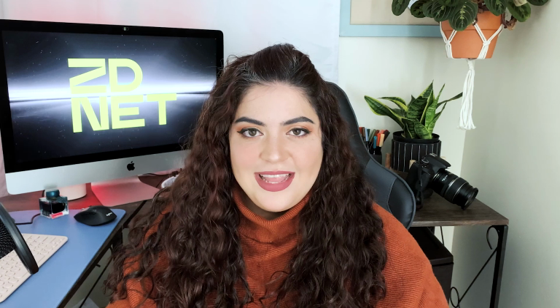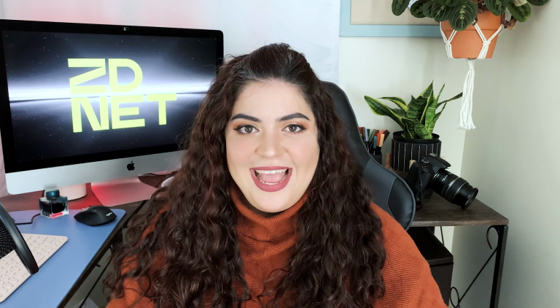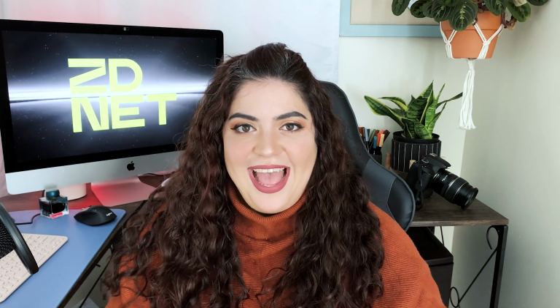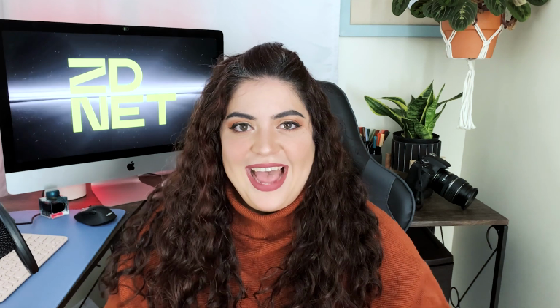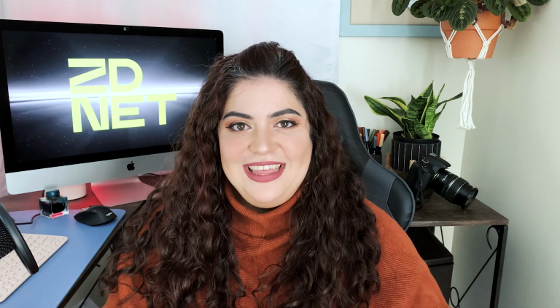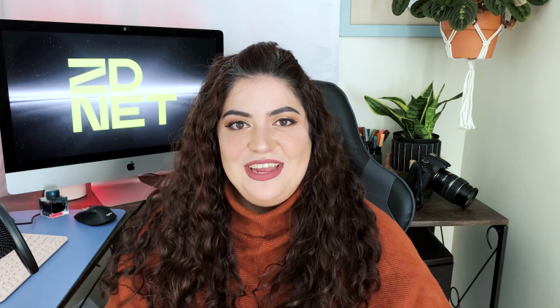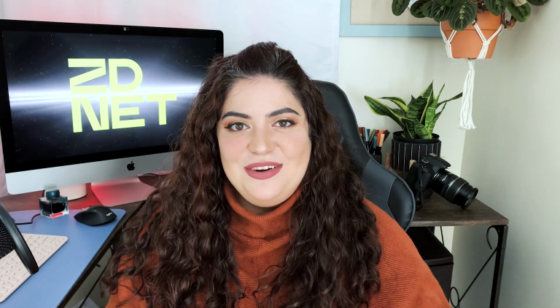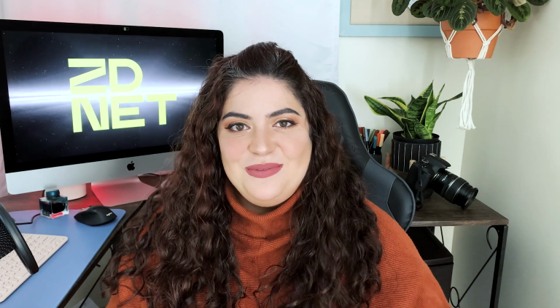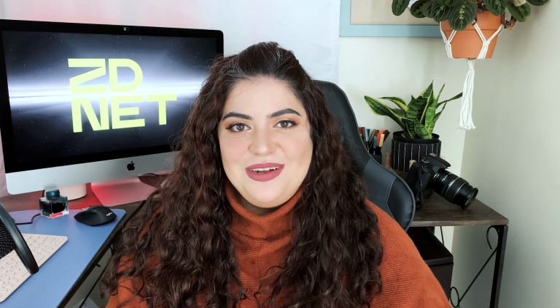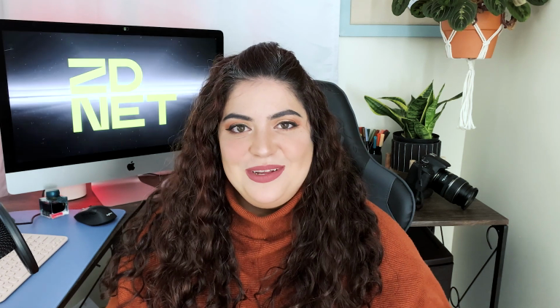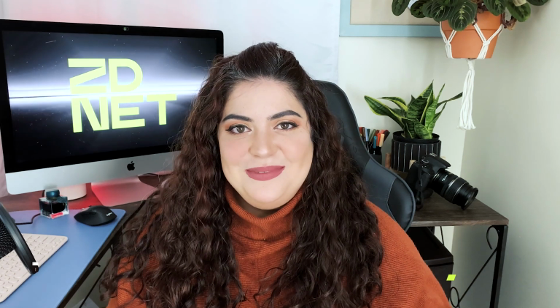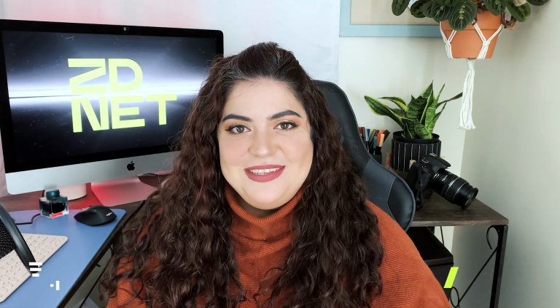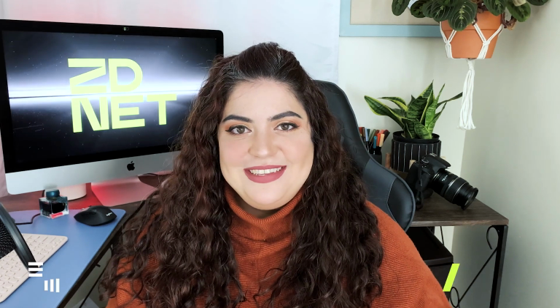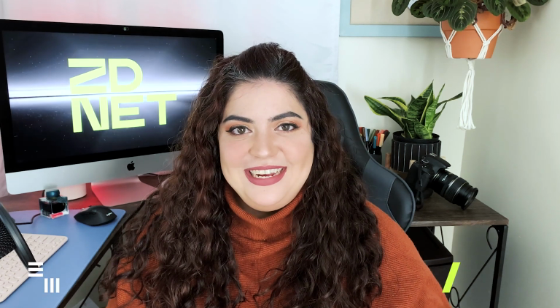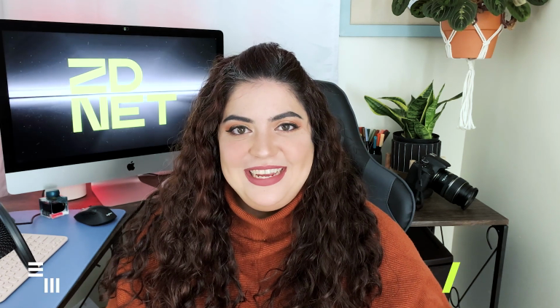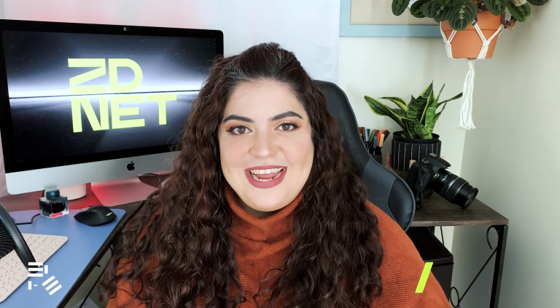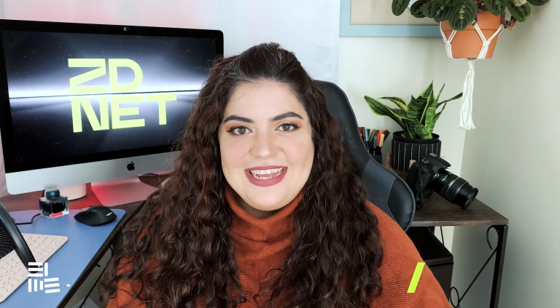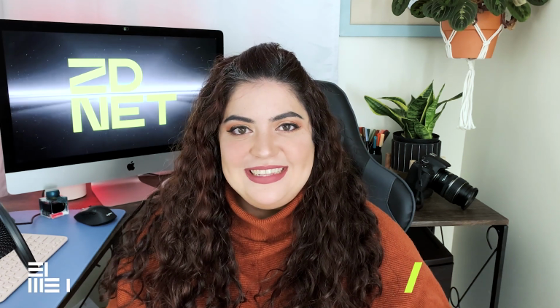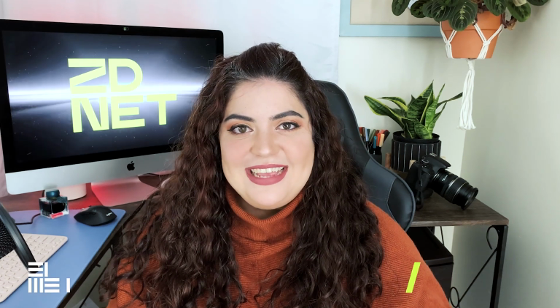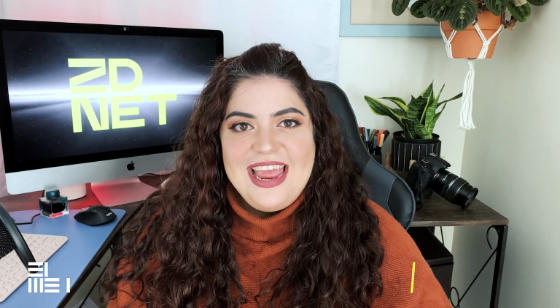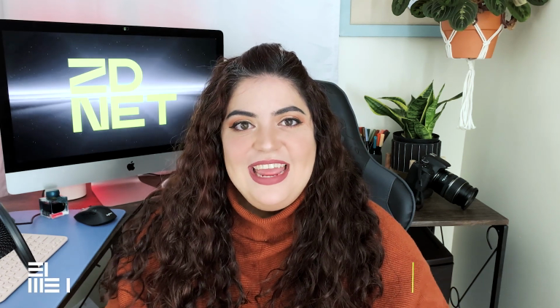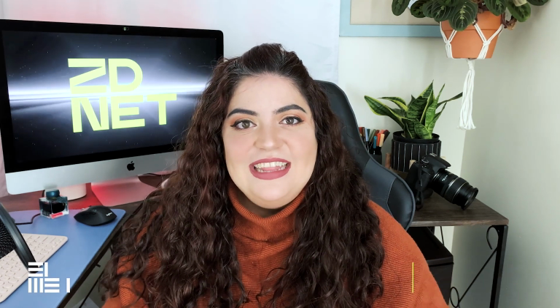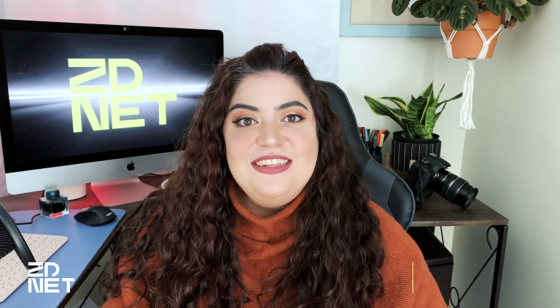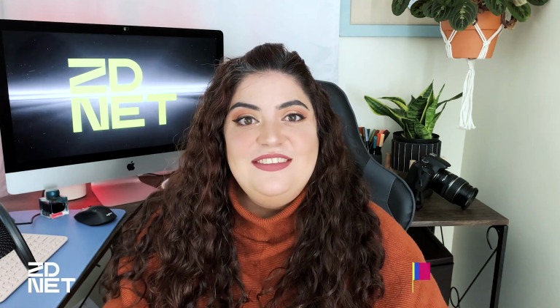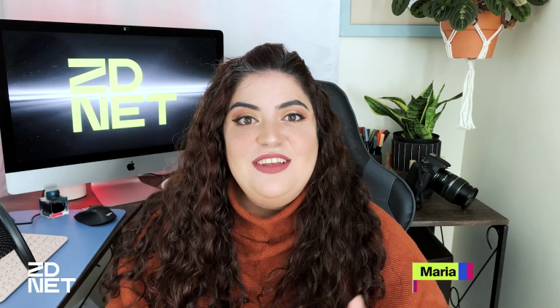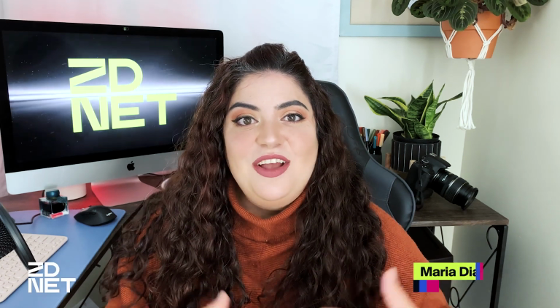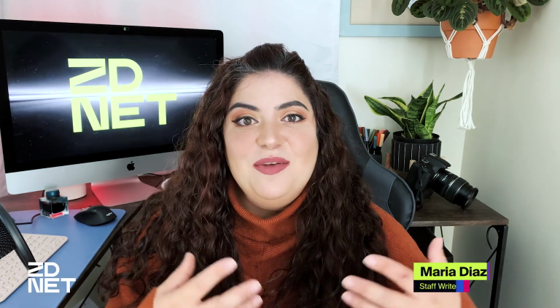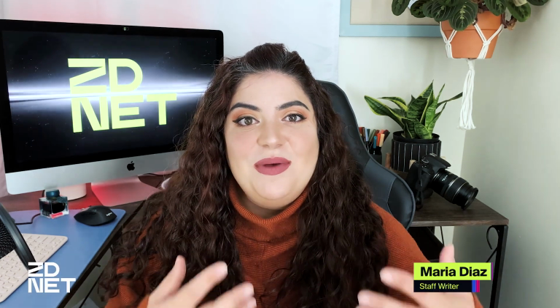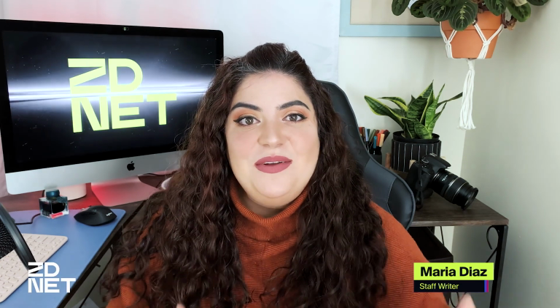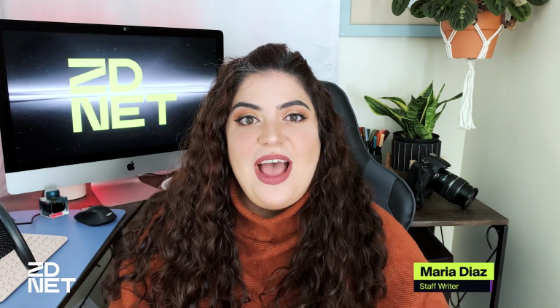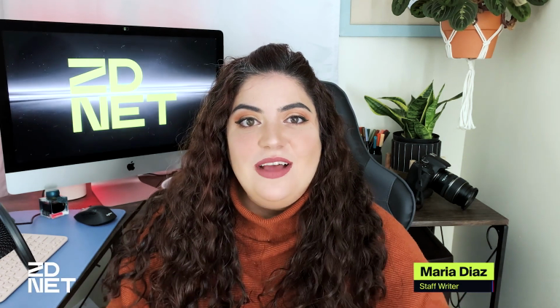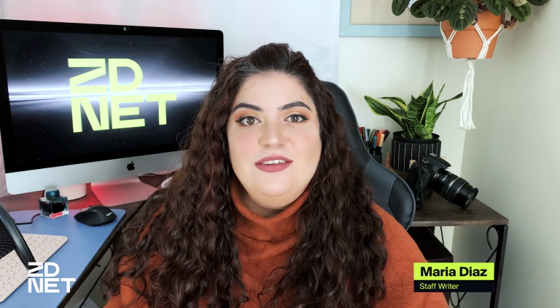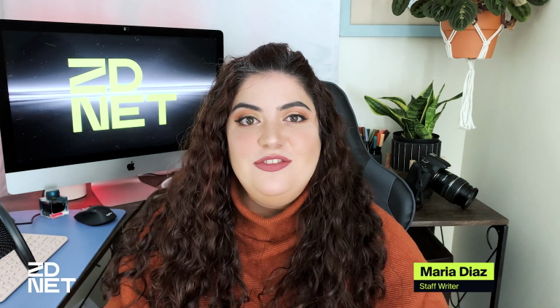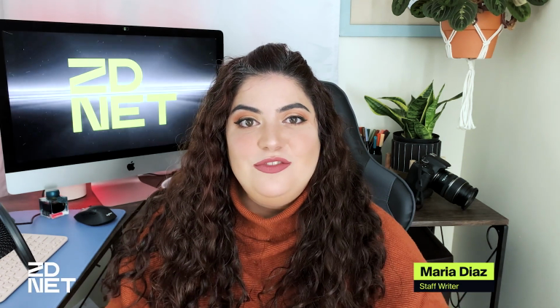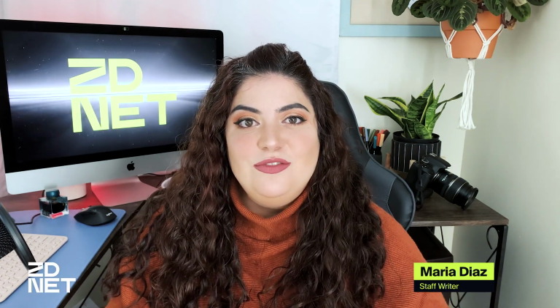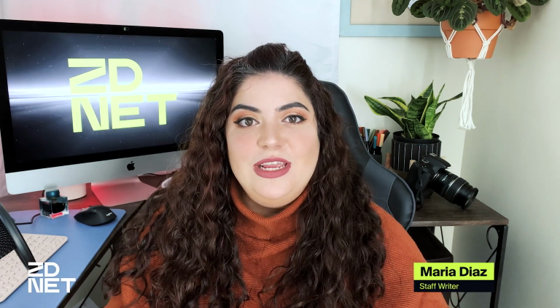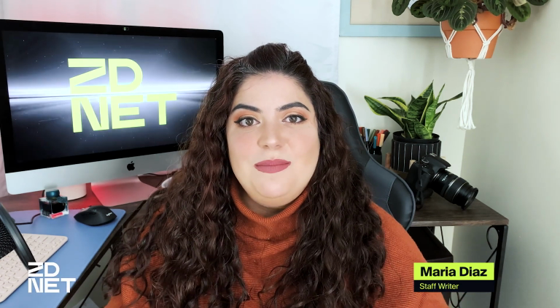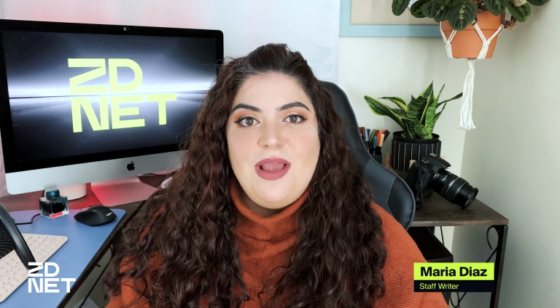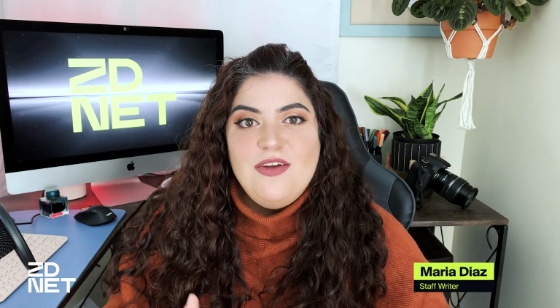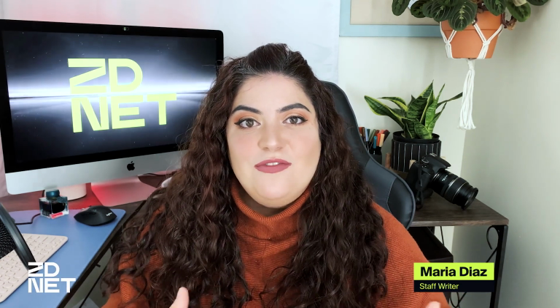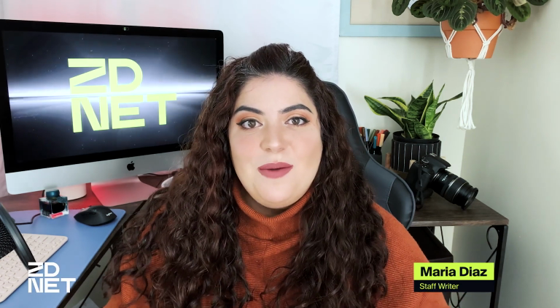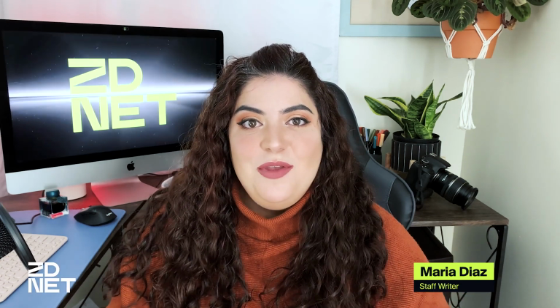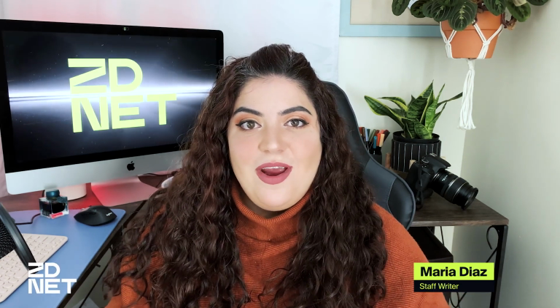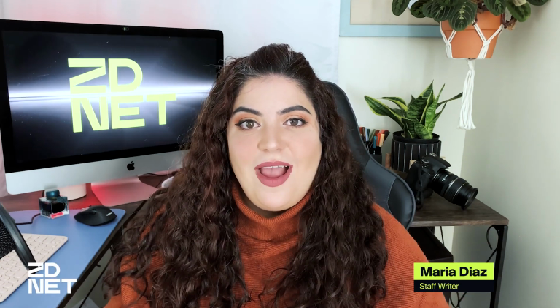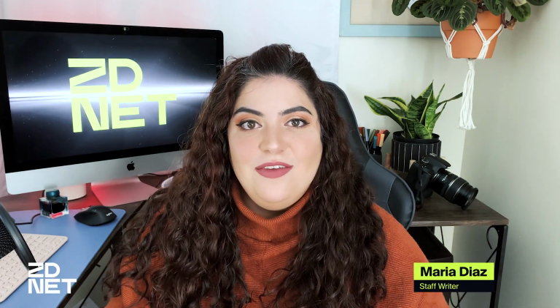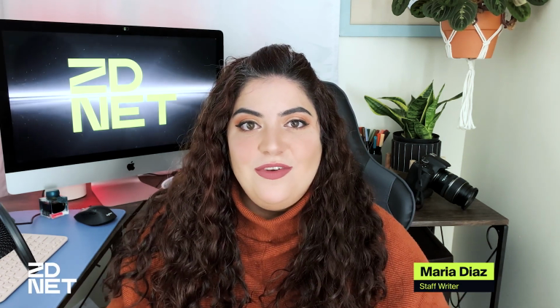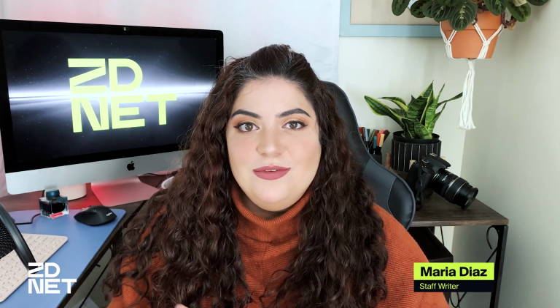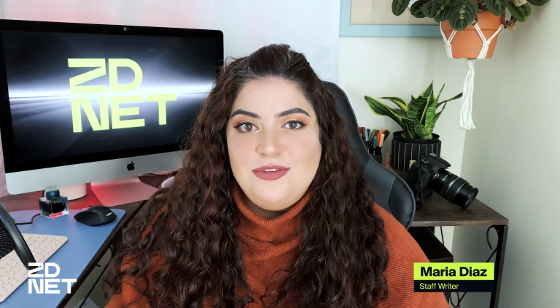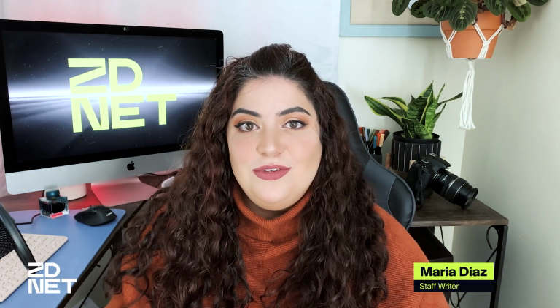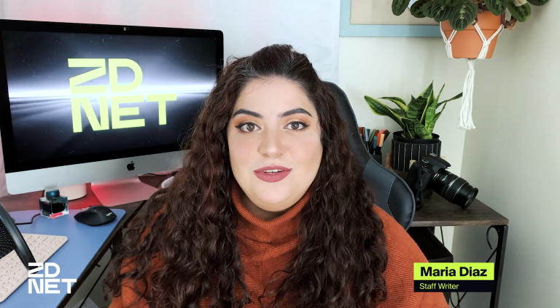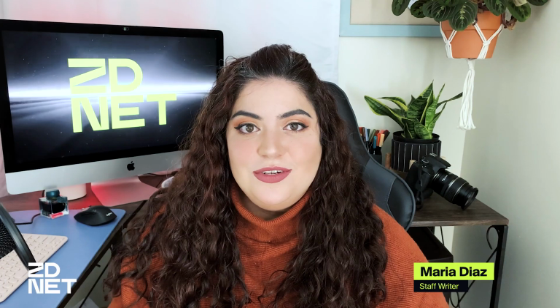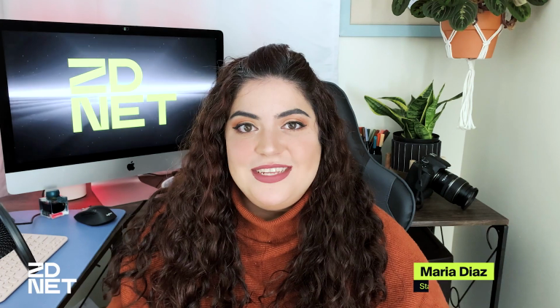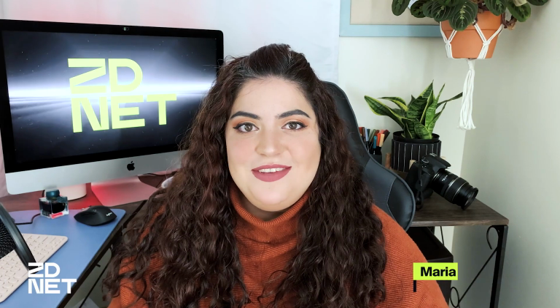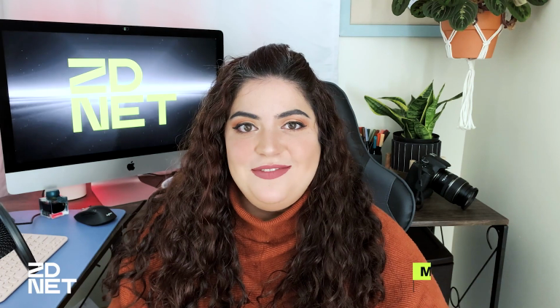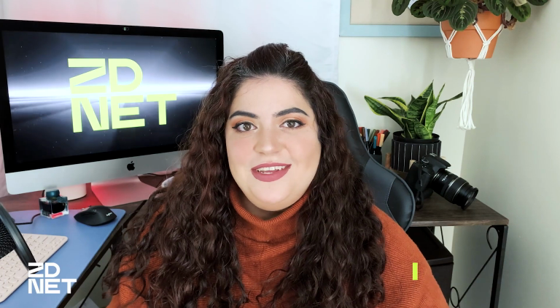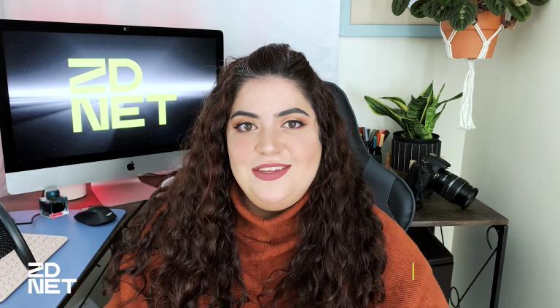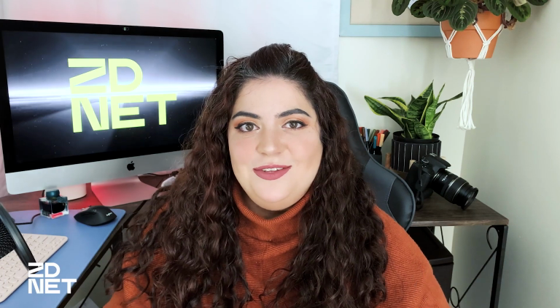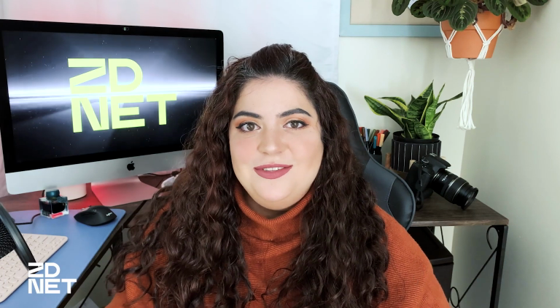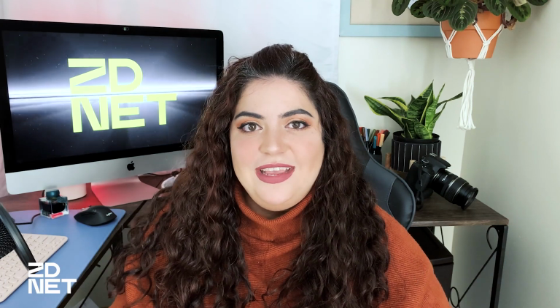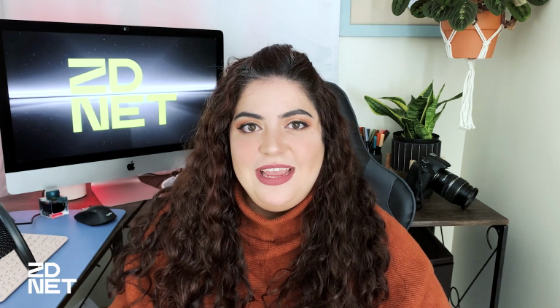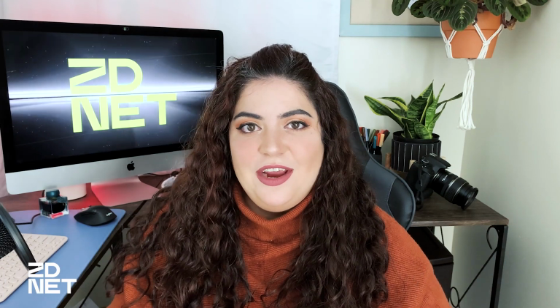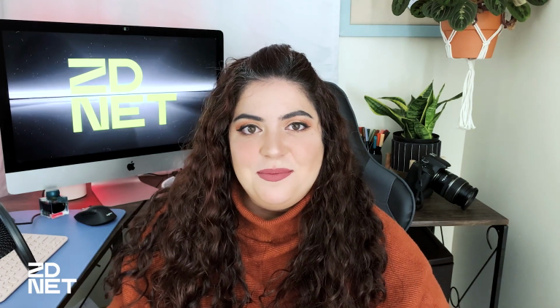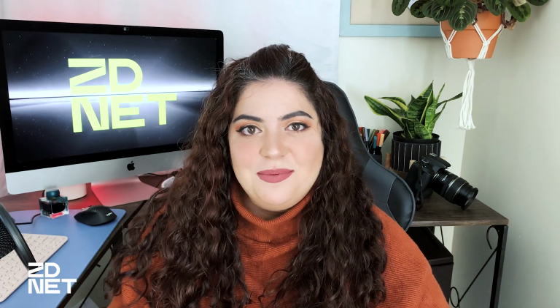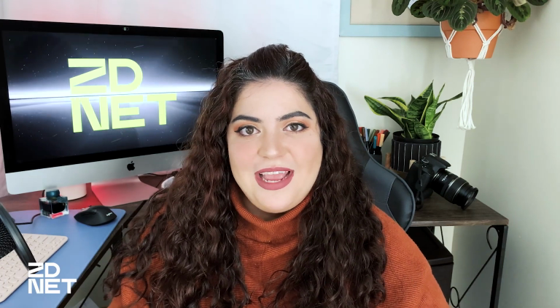Hi there and welcome to ZDNet. Let's talk about how to stream from your iPhone to your TV using AirPlay.